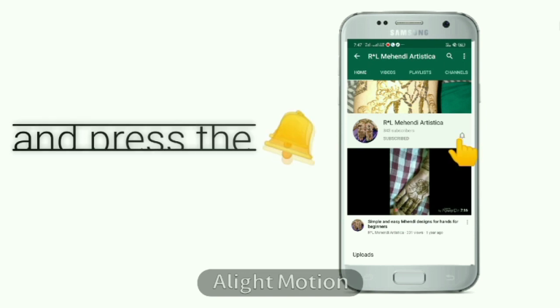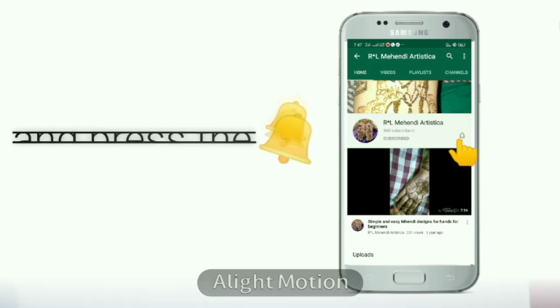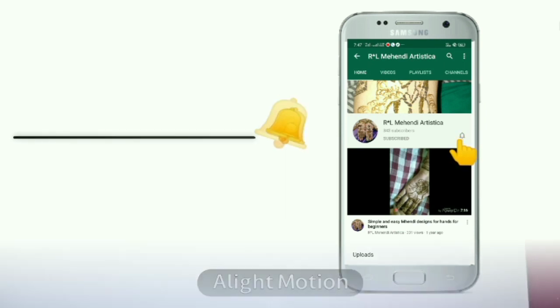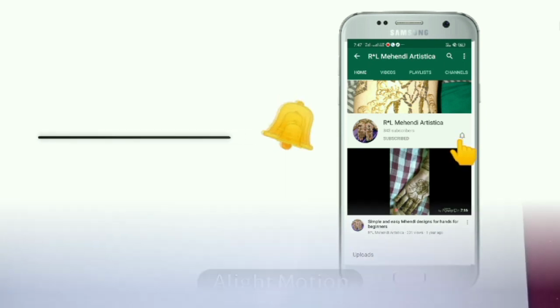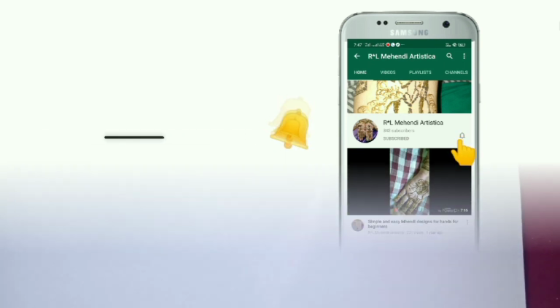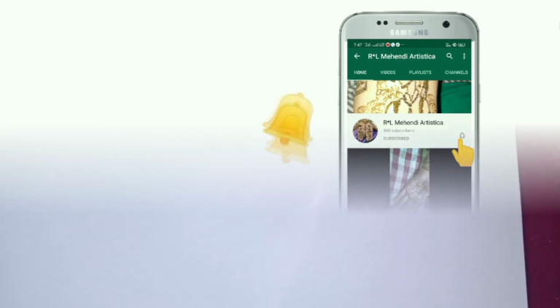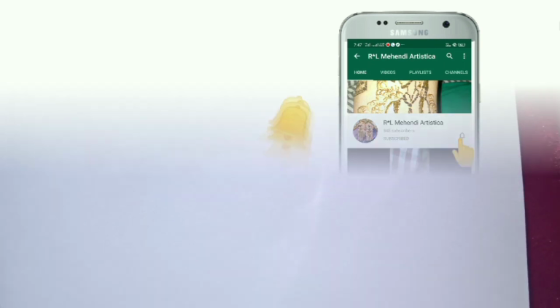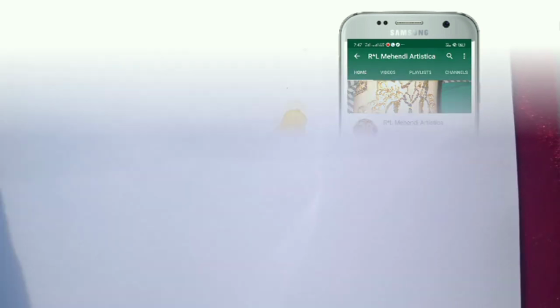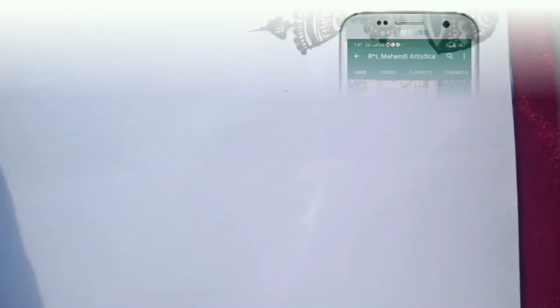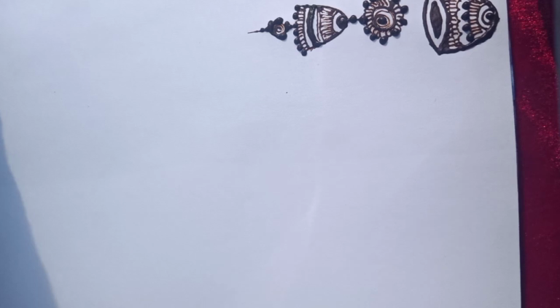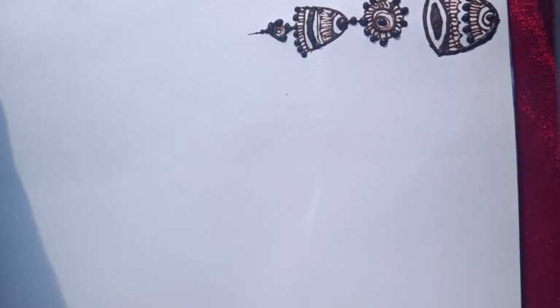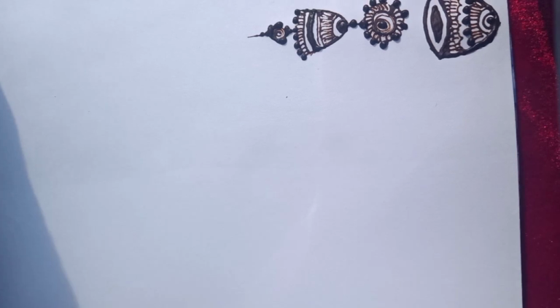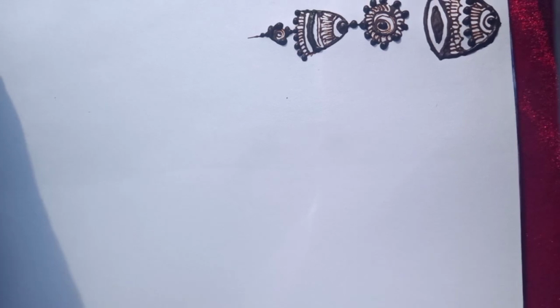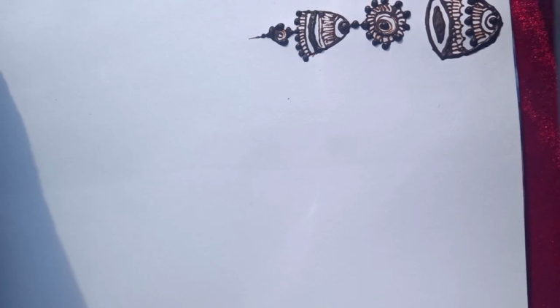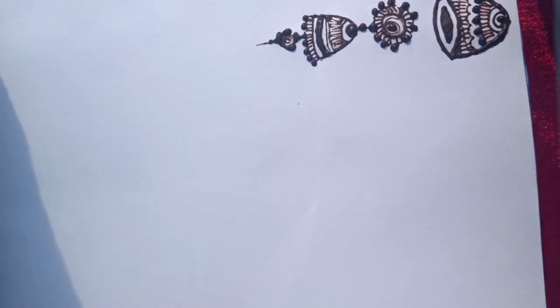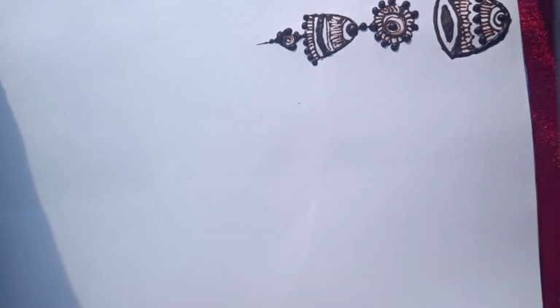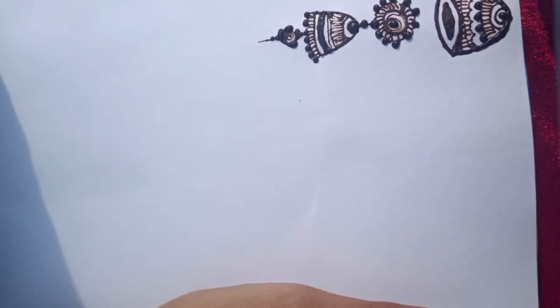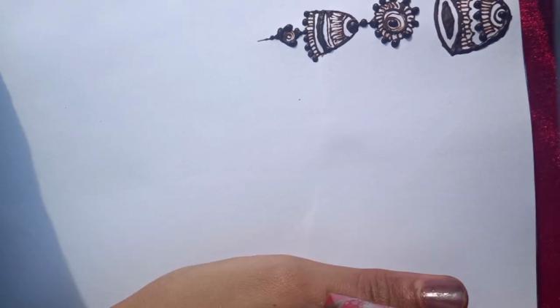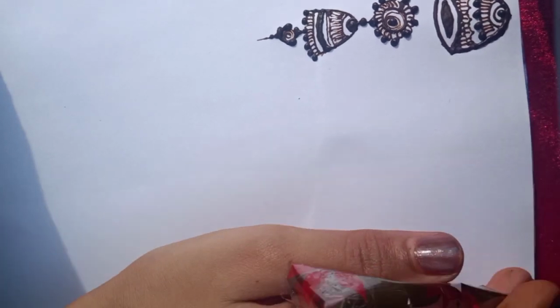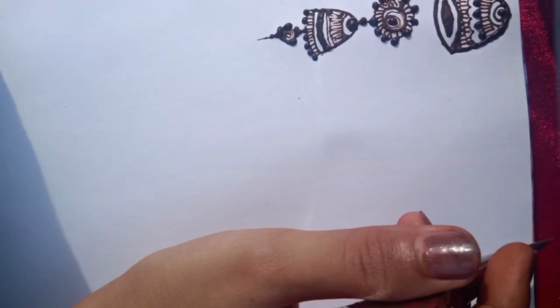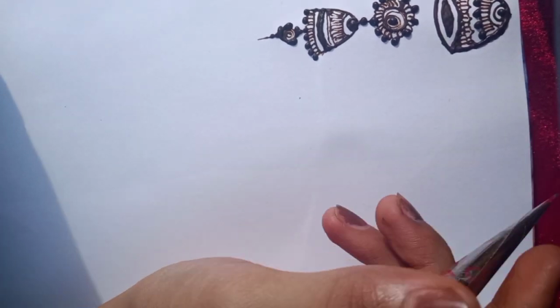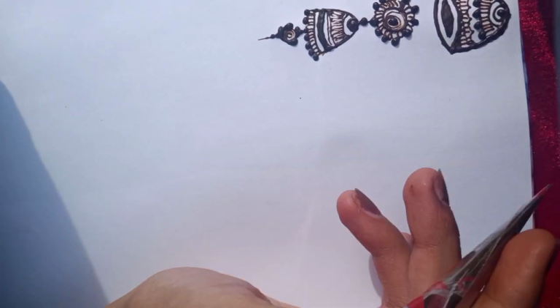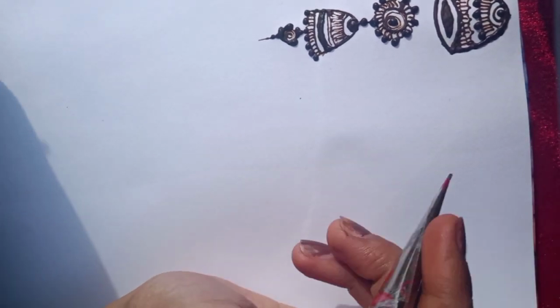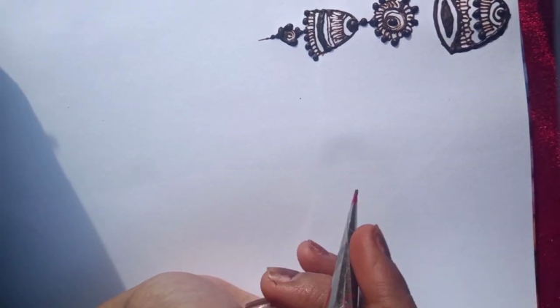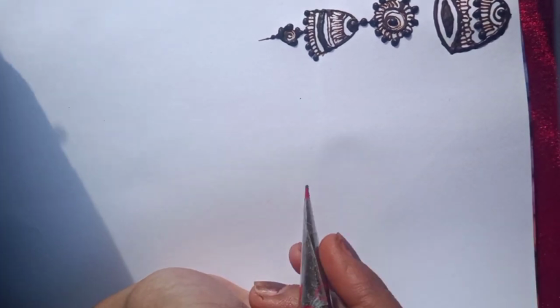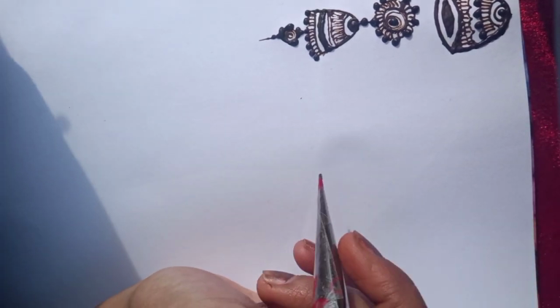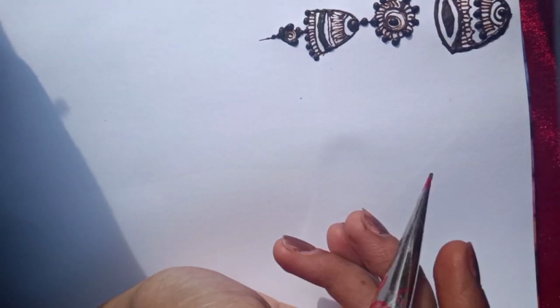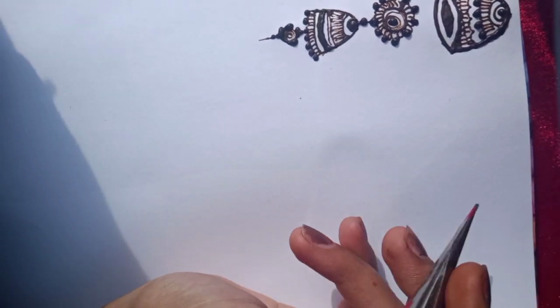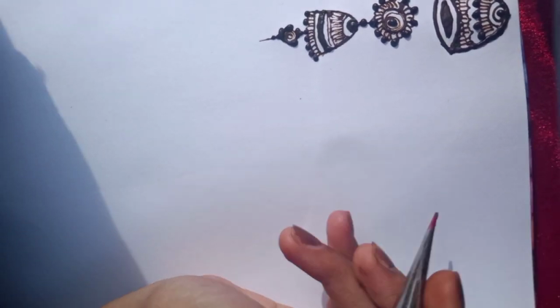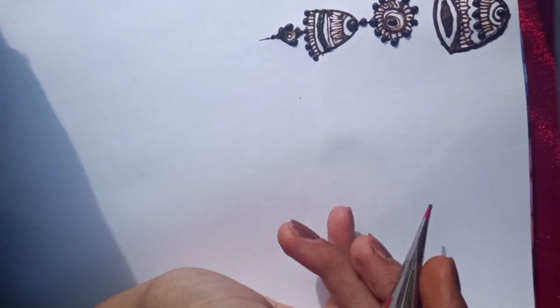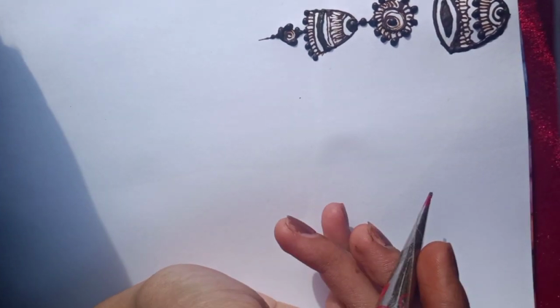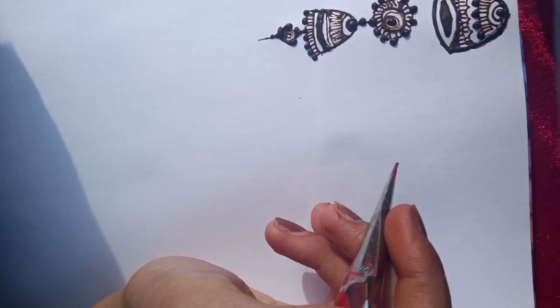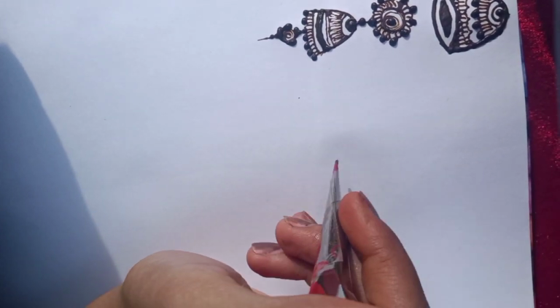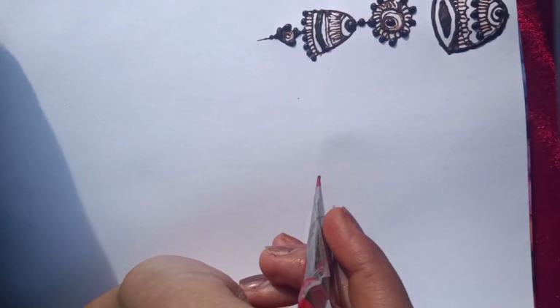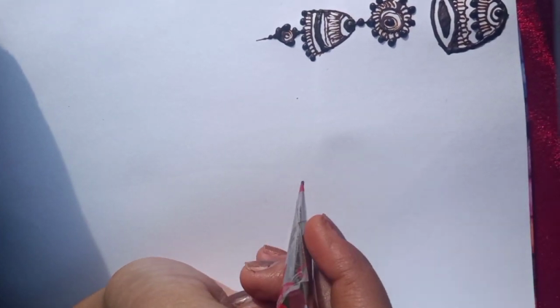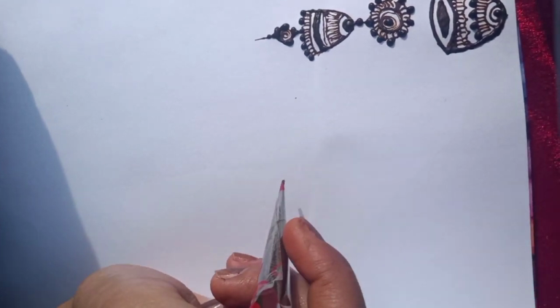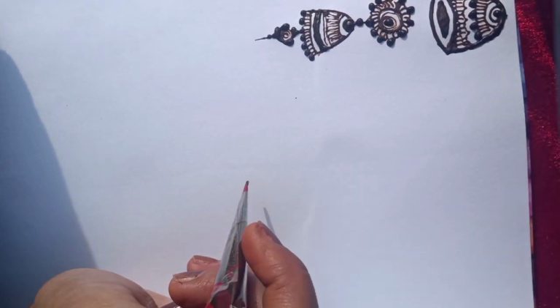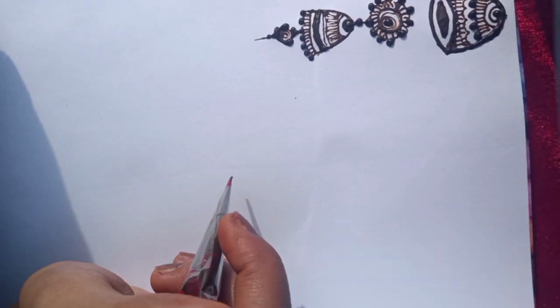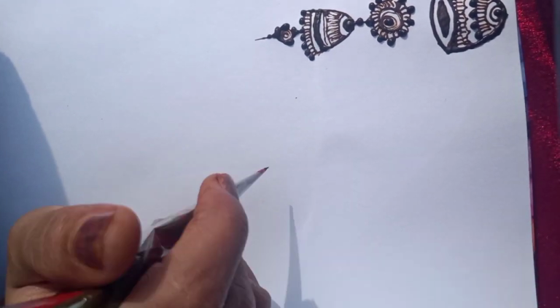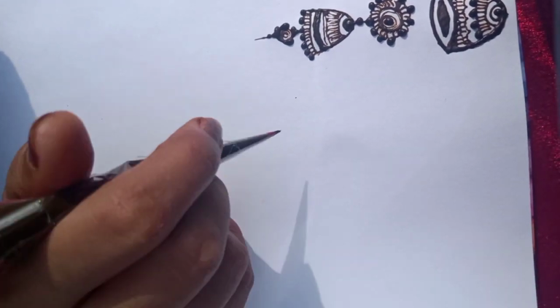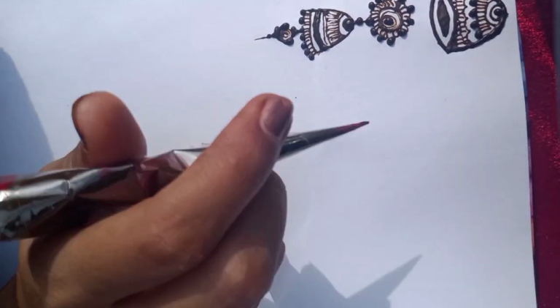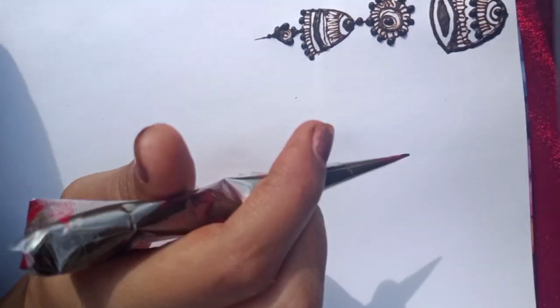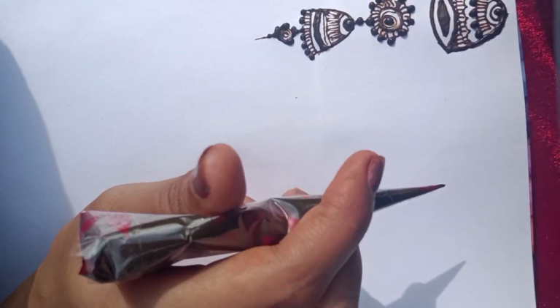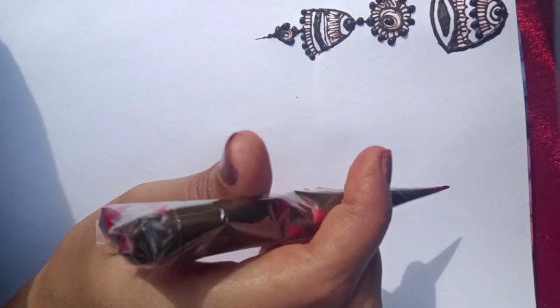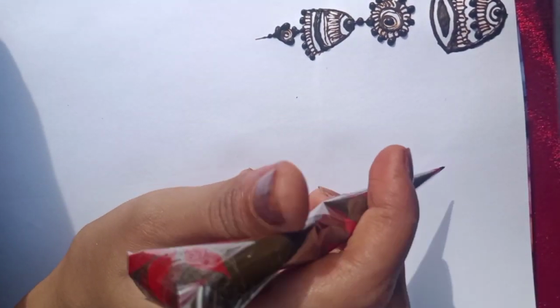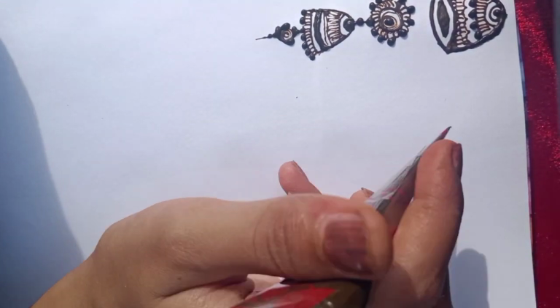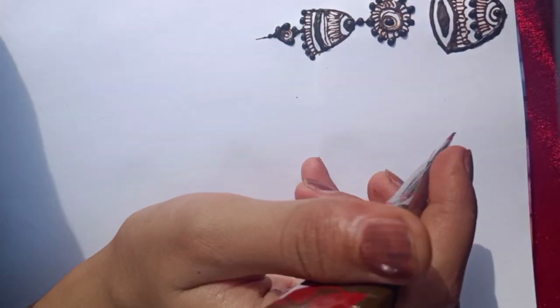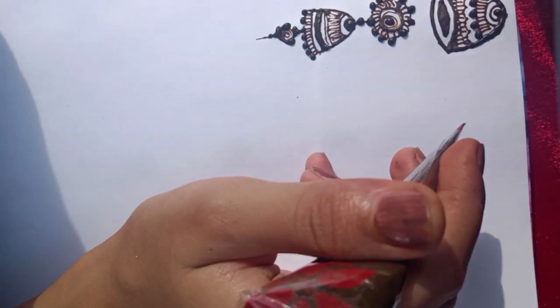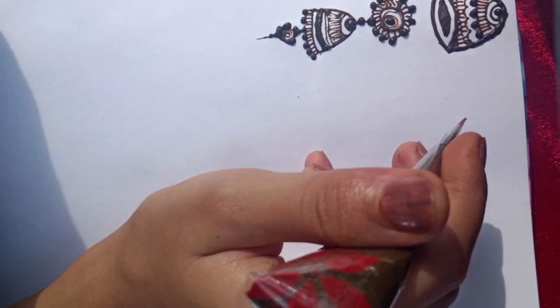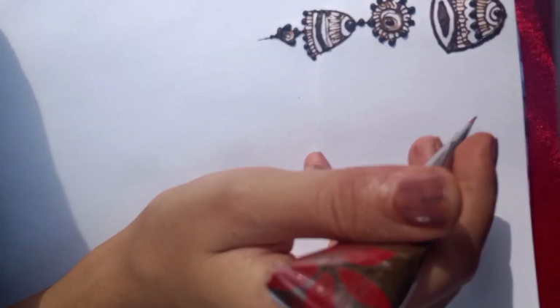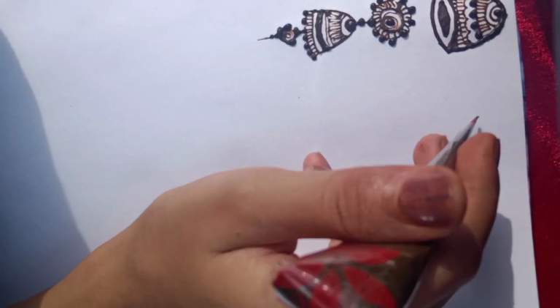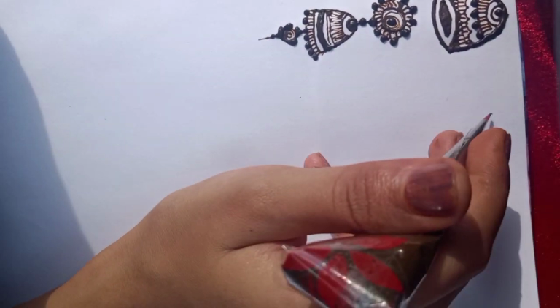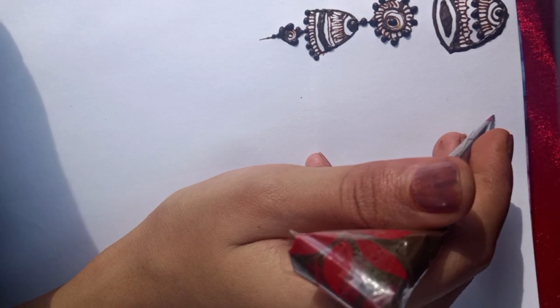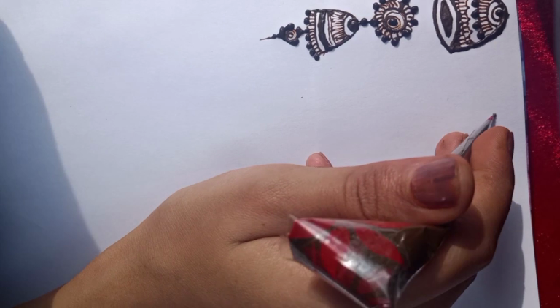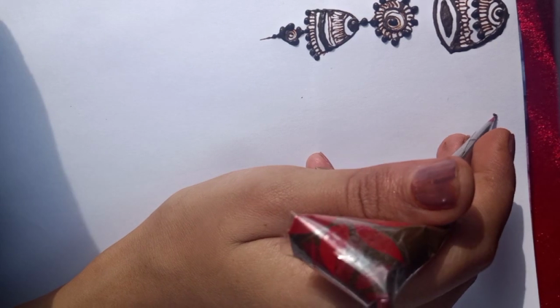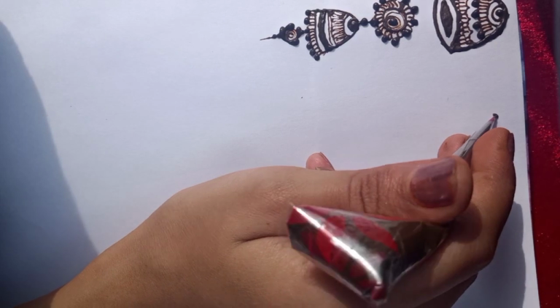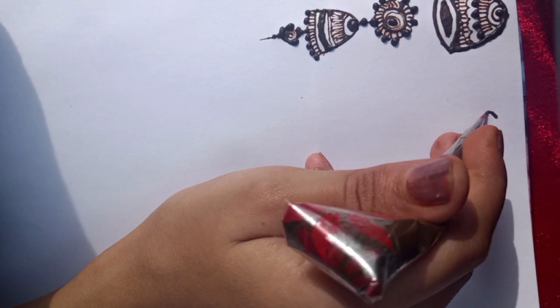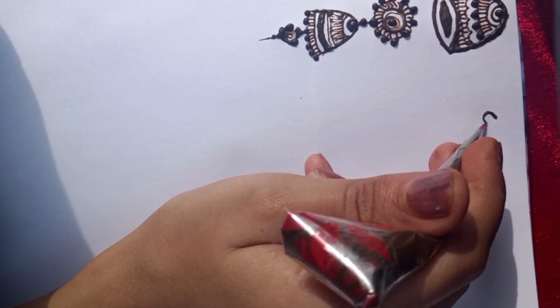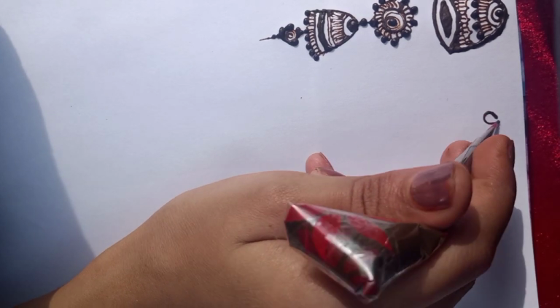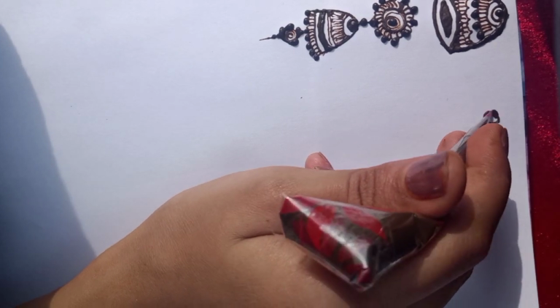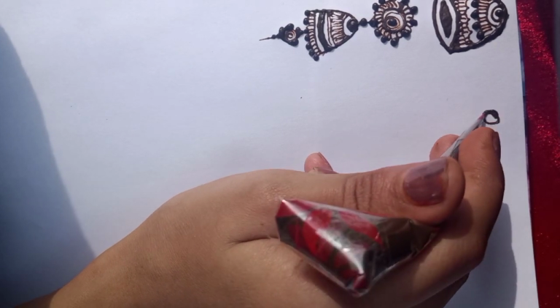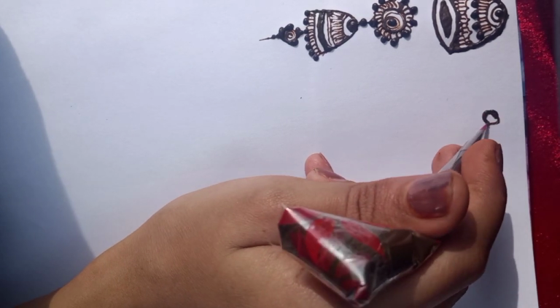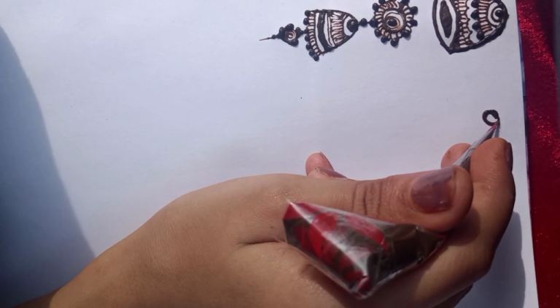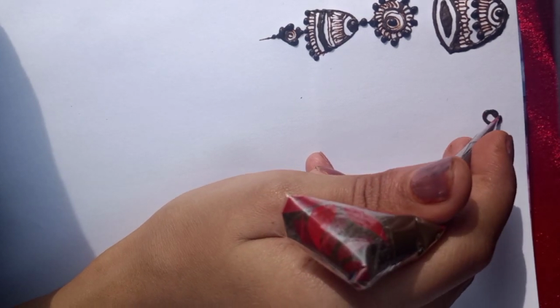Hello everyone, welcome to today's class. How are you all? I hope you are good and staying safe. Today we will learn how to make a parrot.